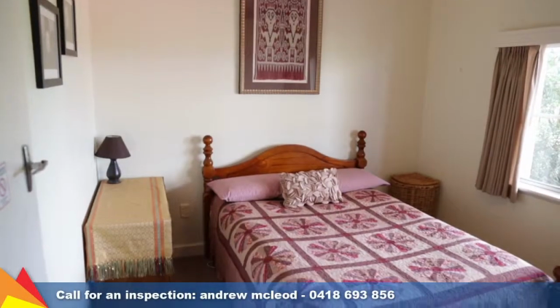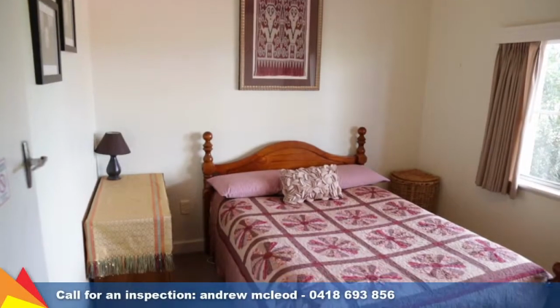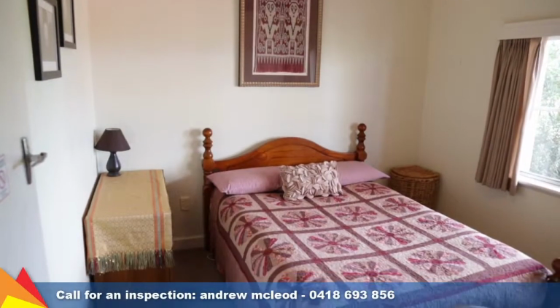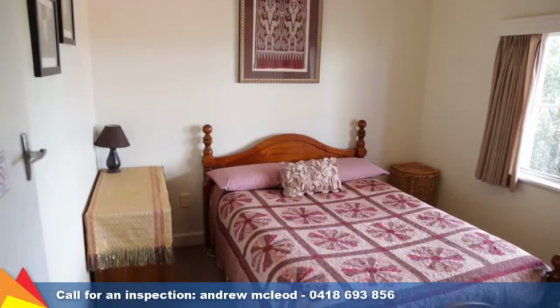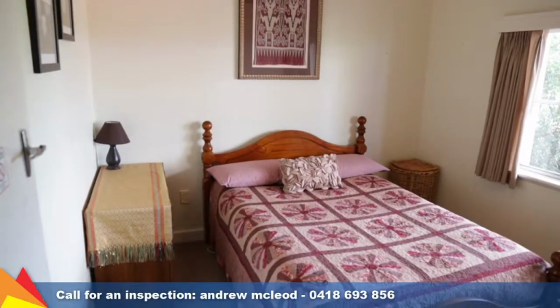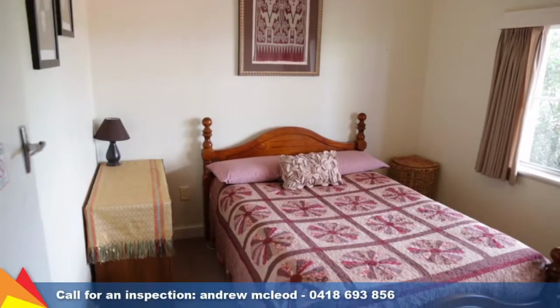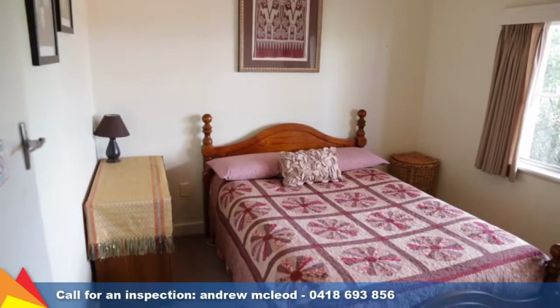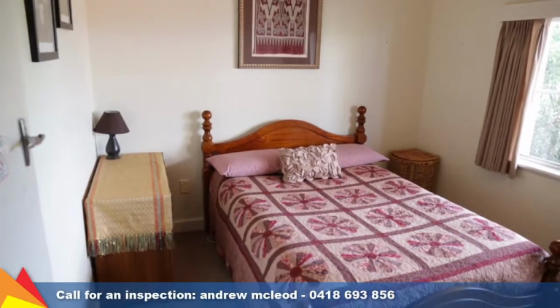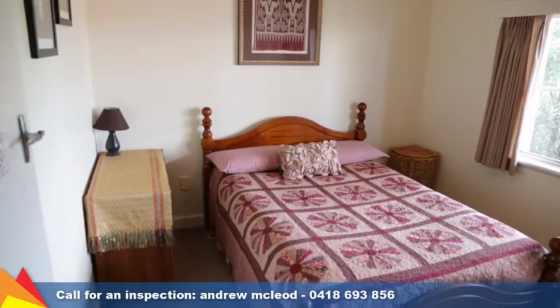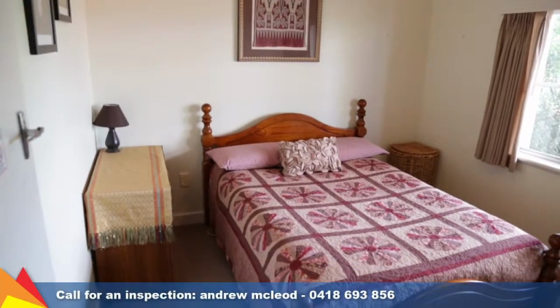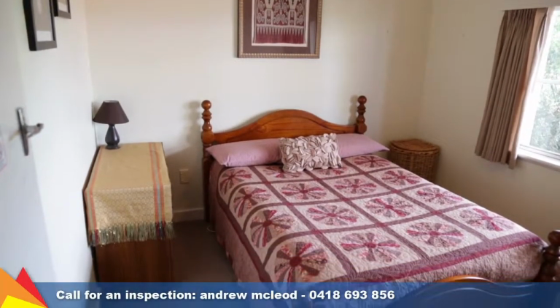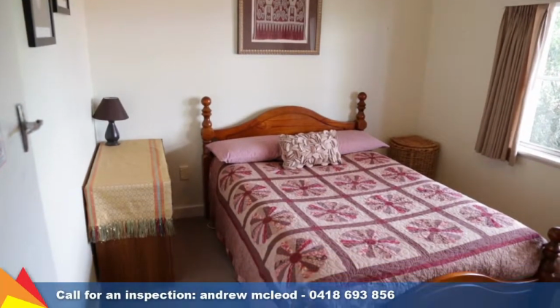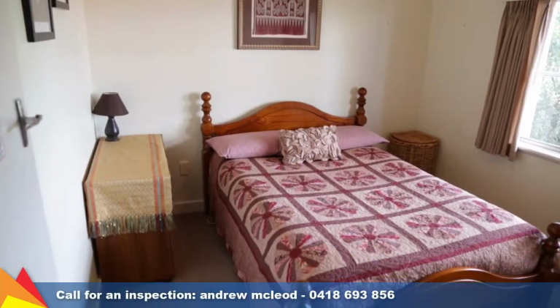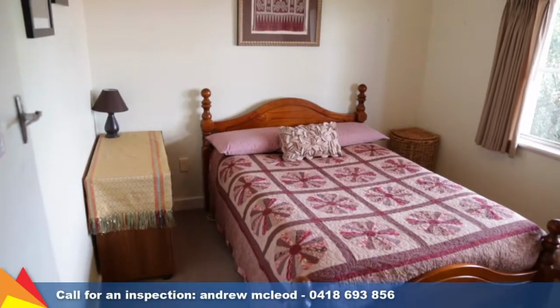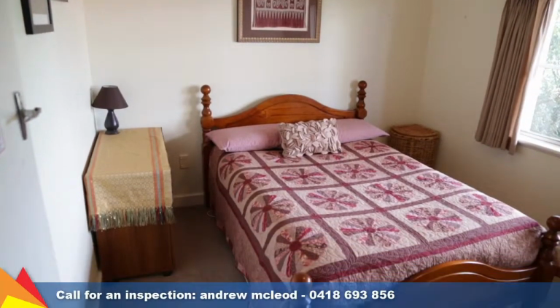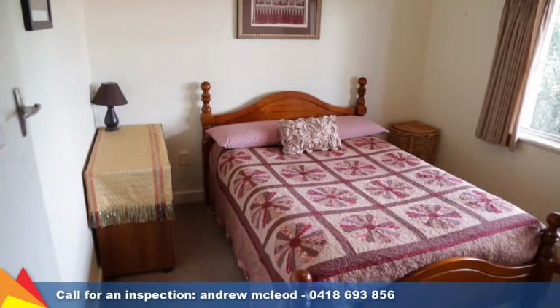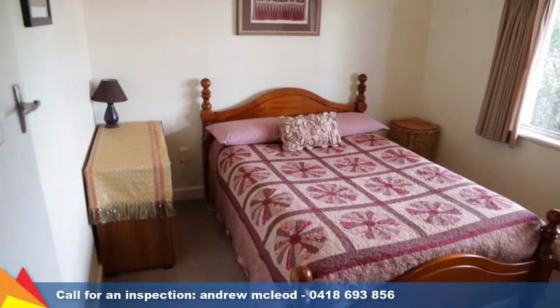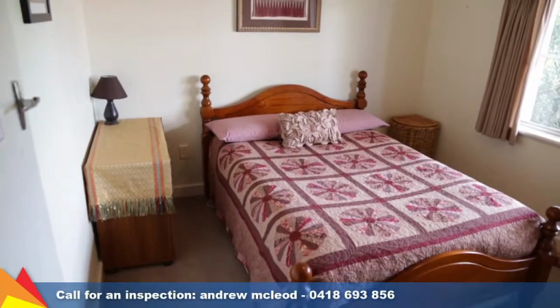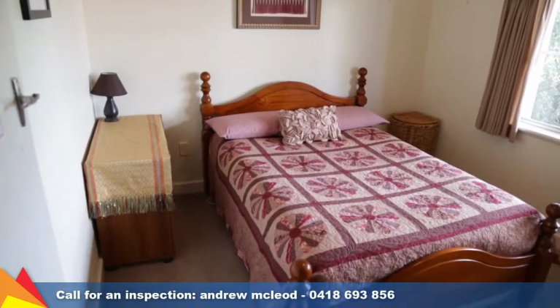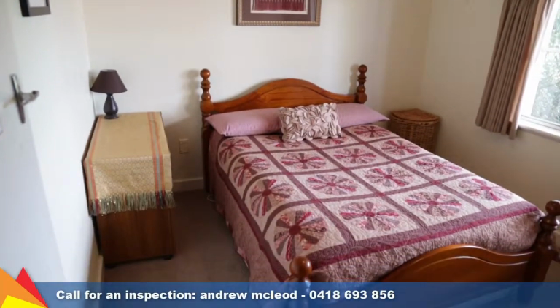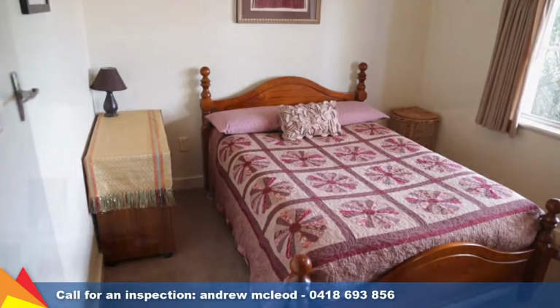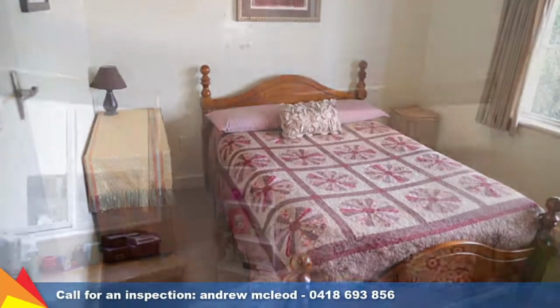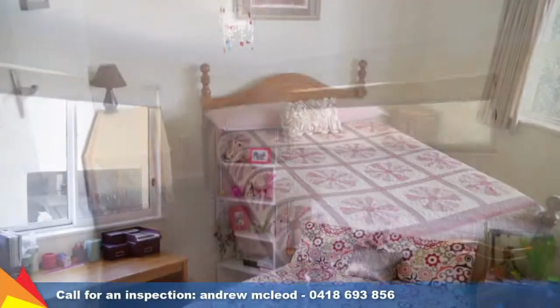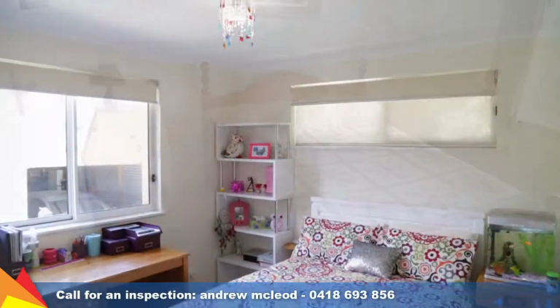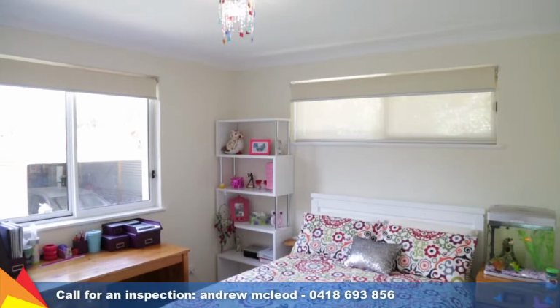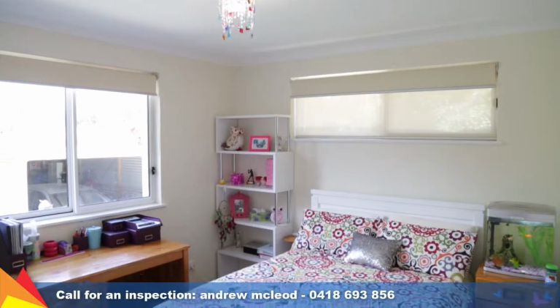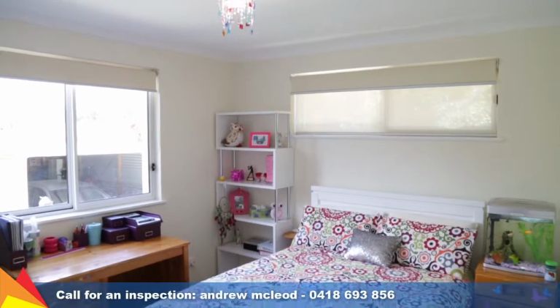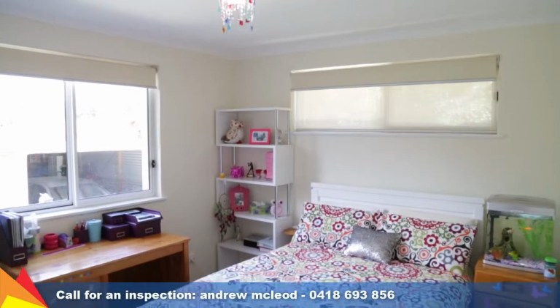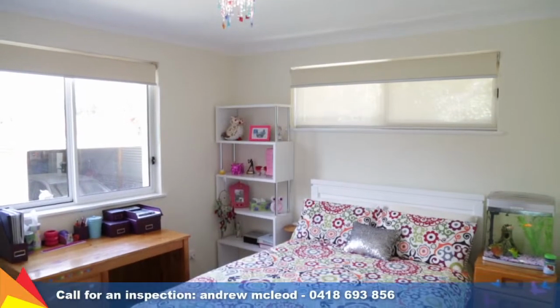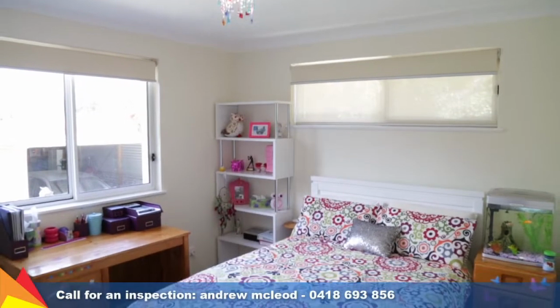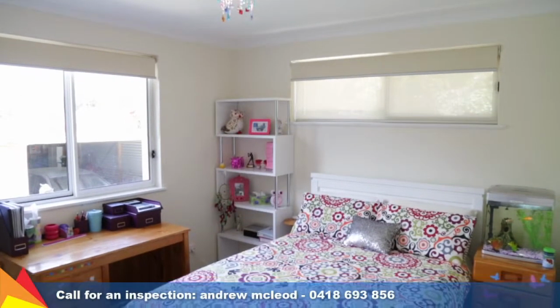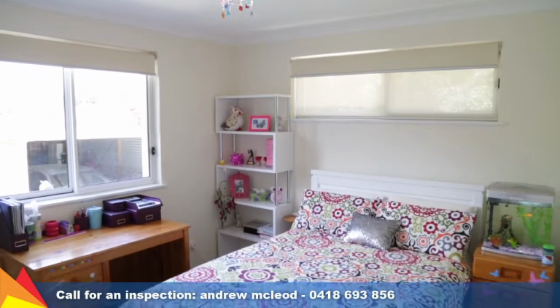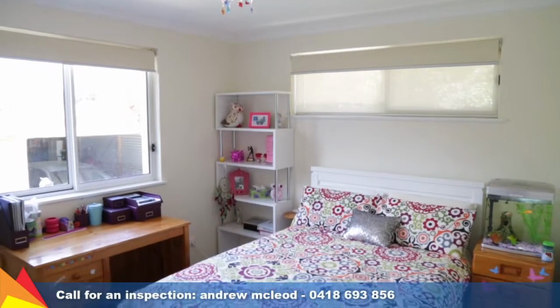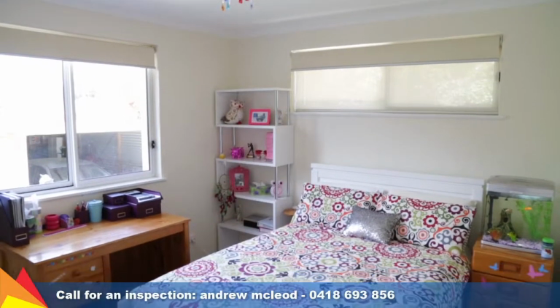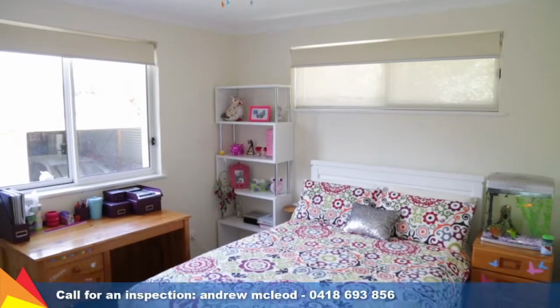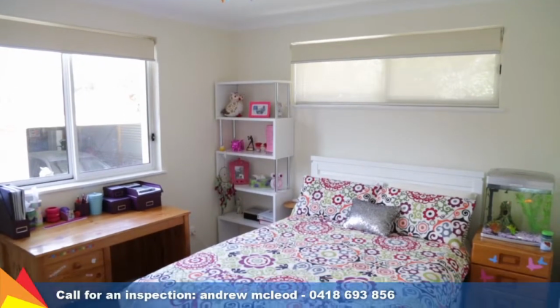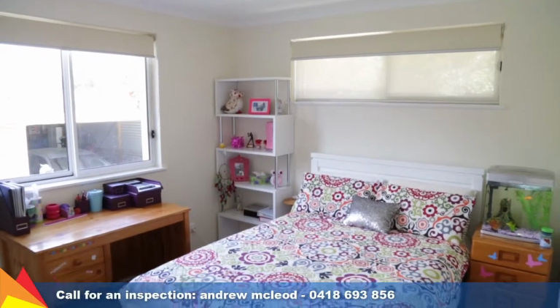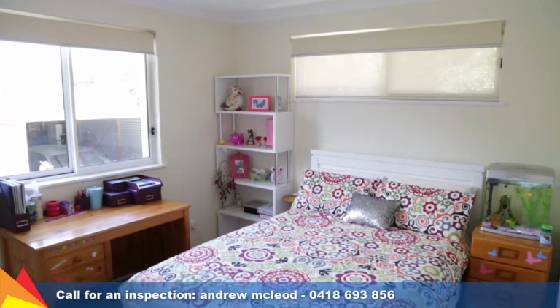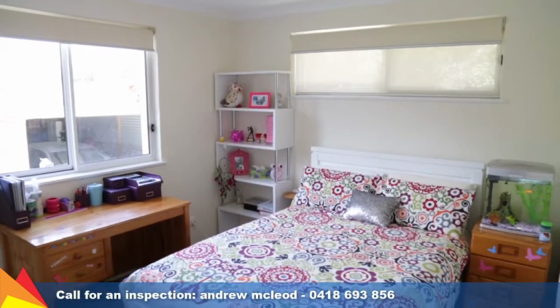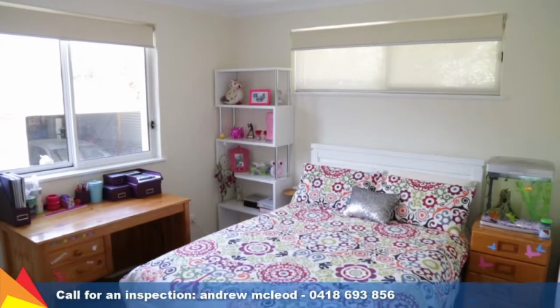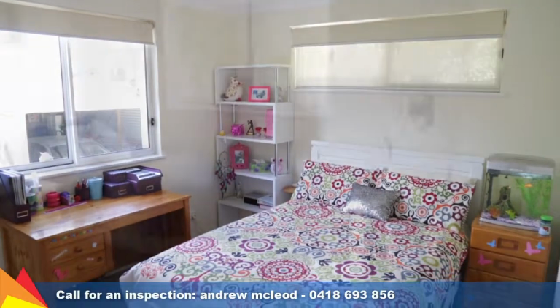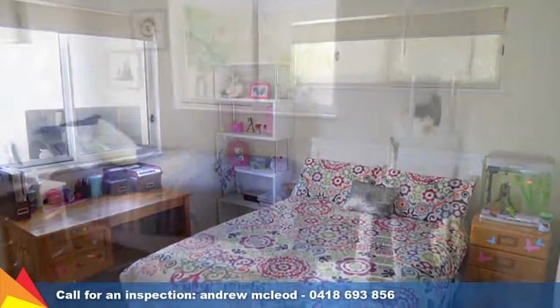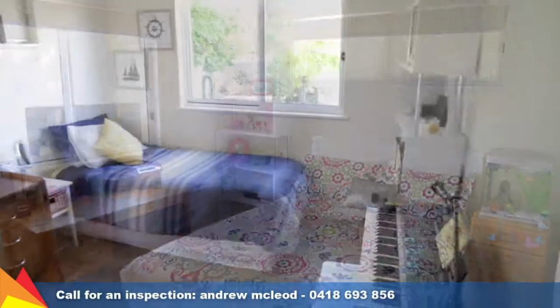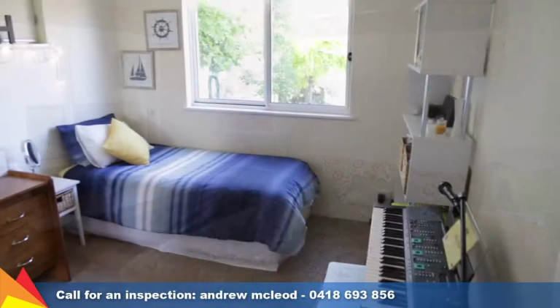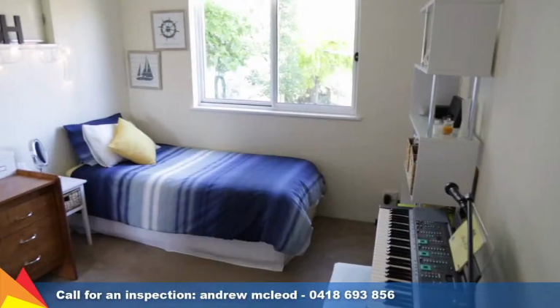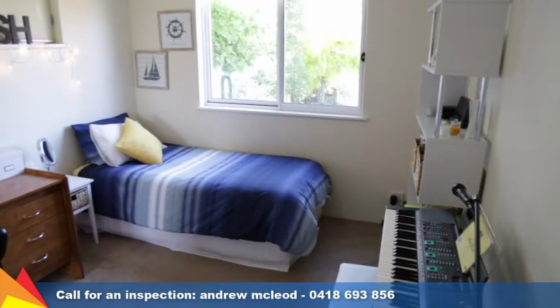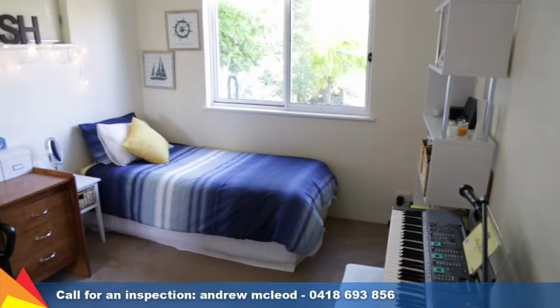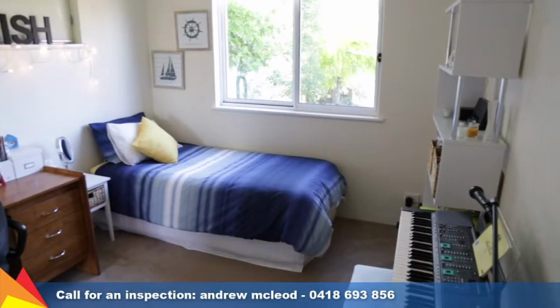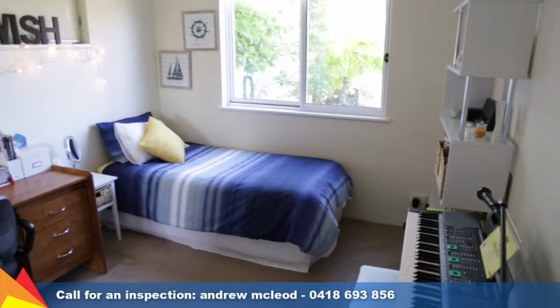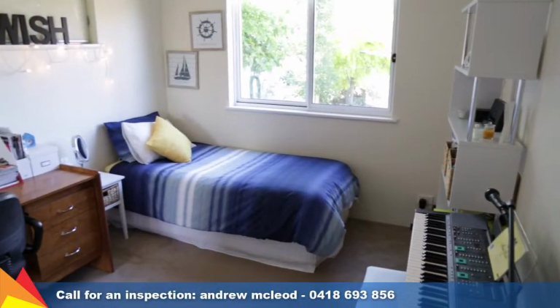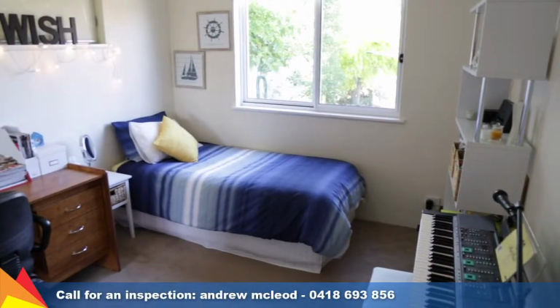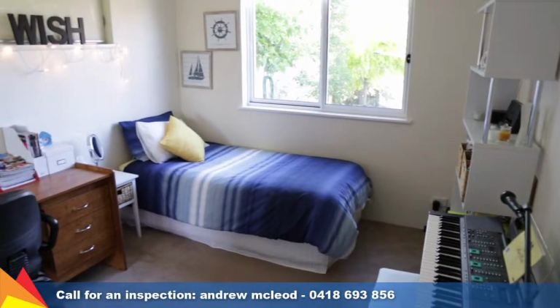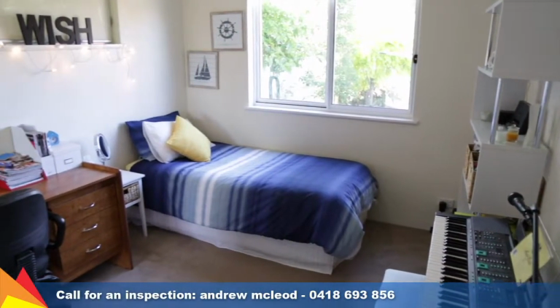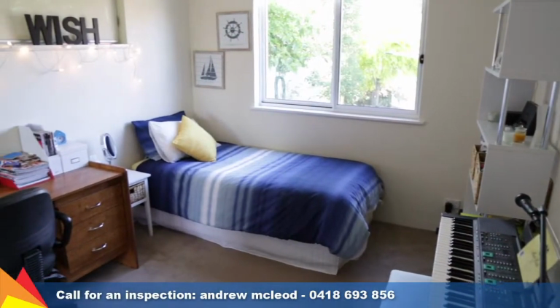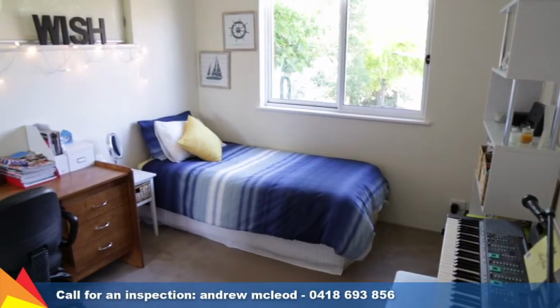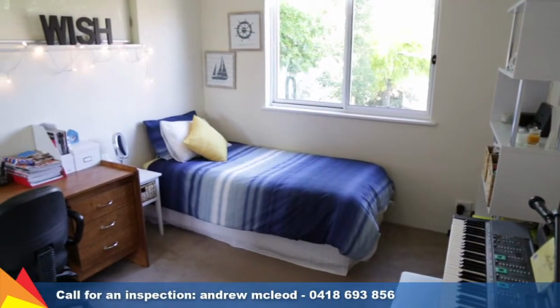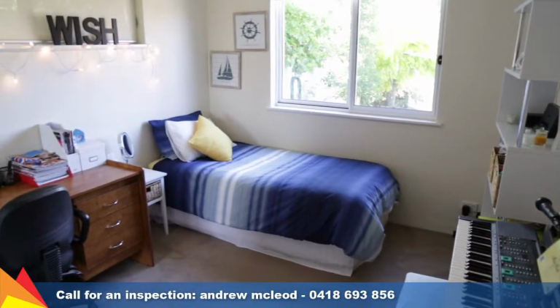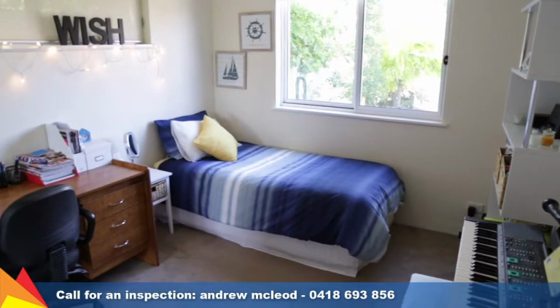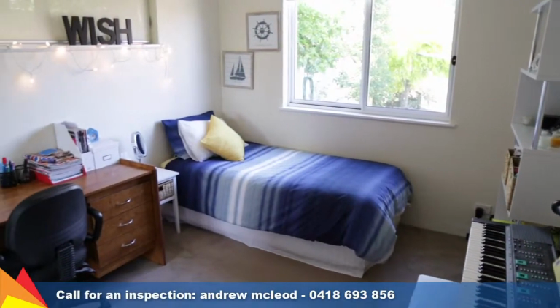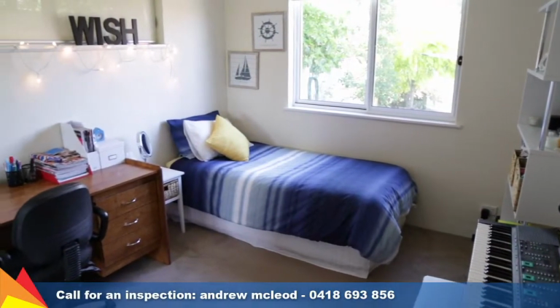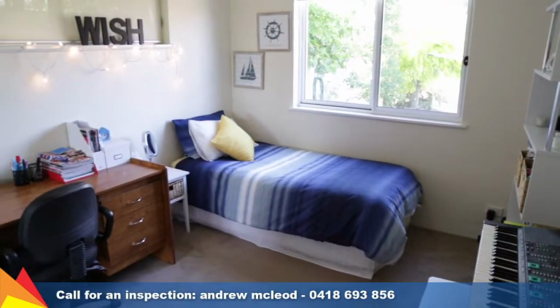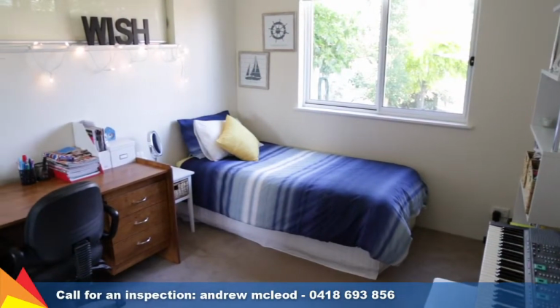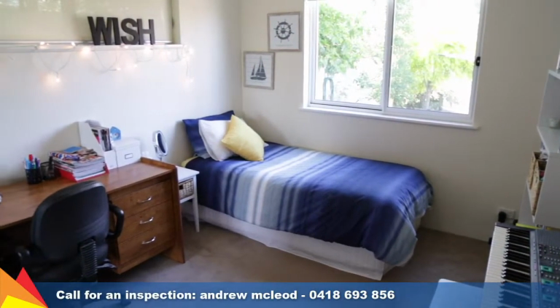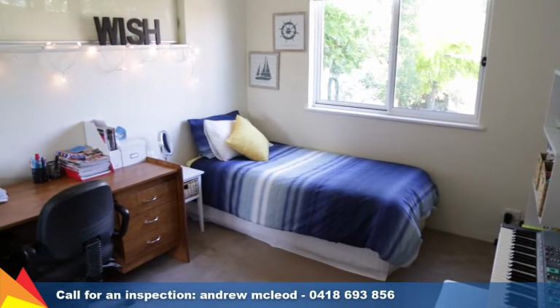This two-storey home offers four bedrooms, all with built-in robes. Two of the bedrooms are located downstairs and feature split-system air conditioners.